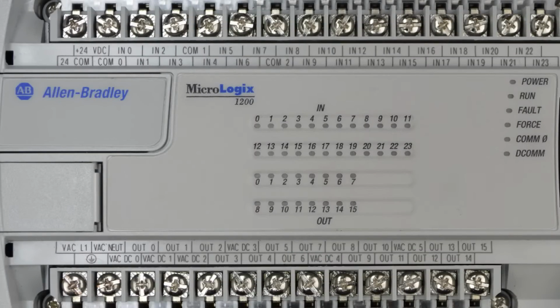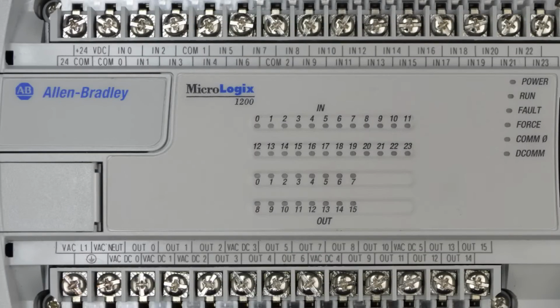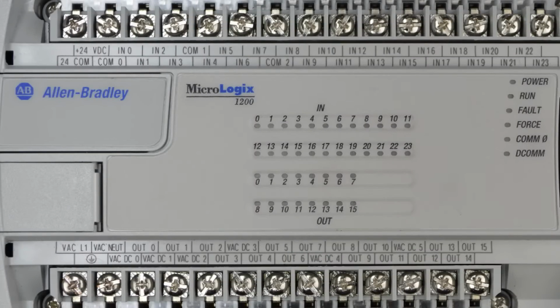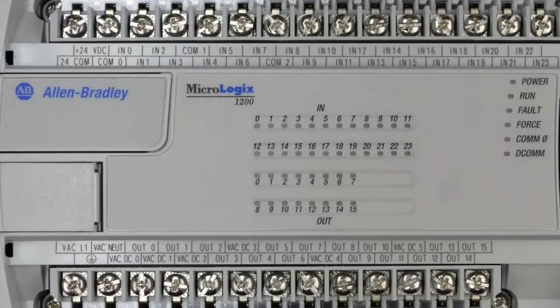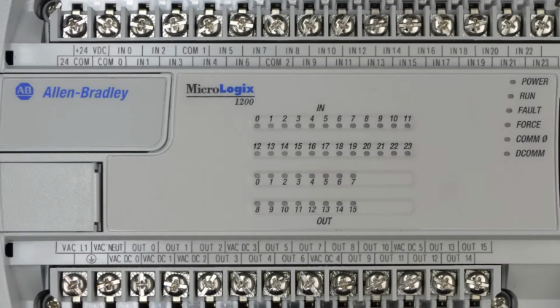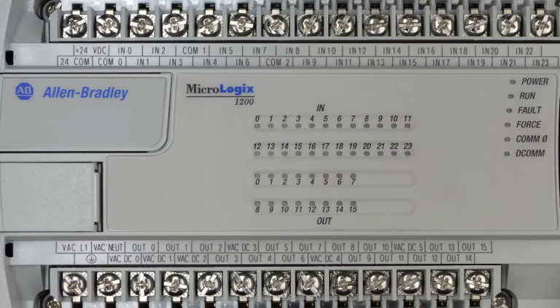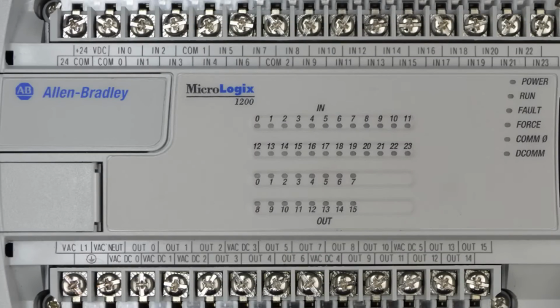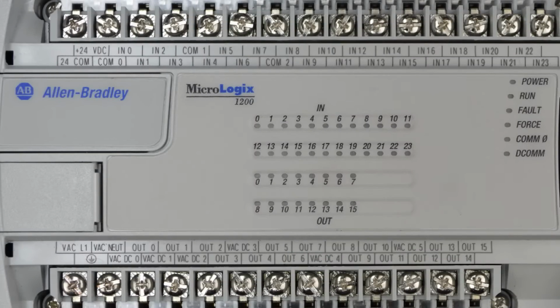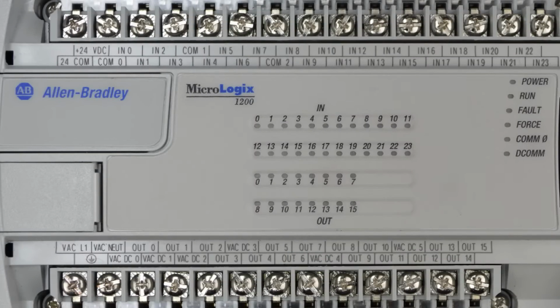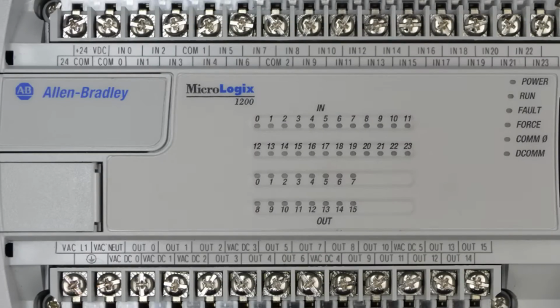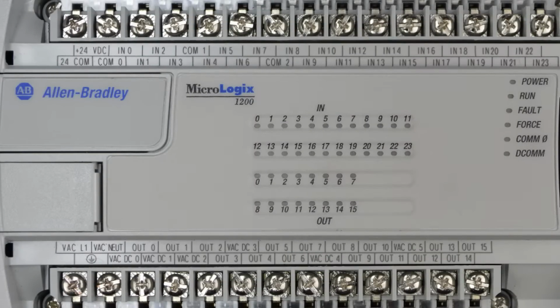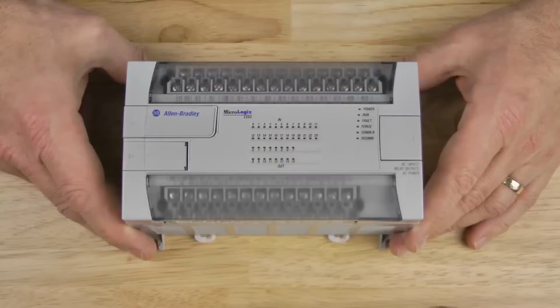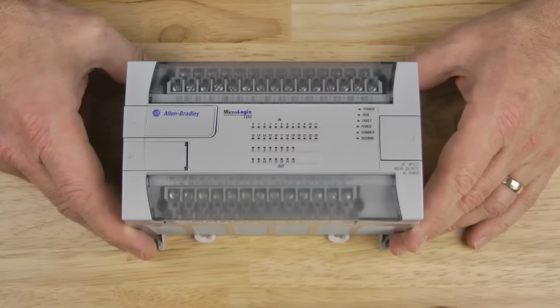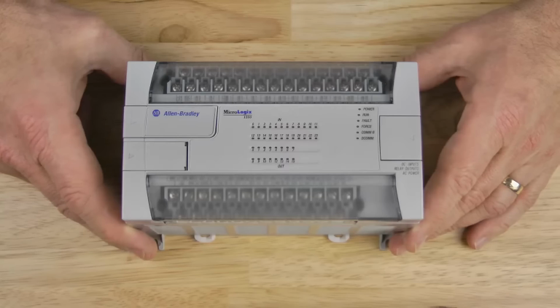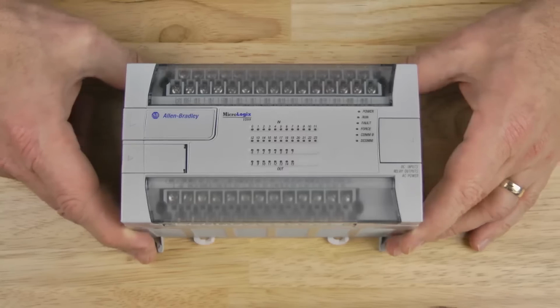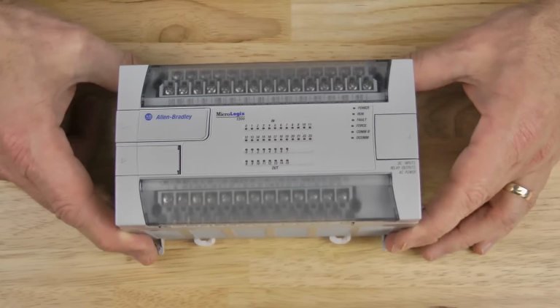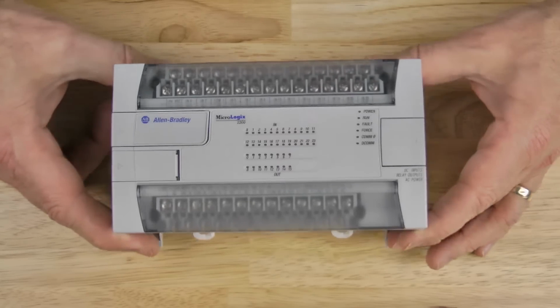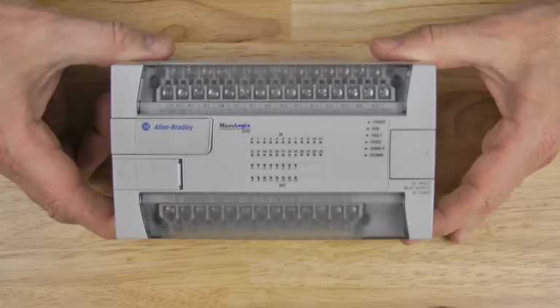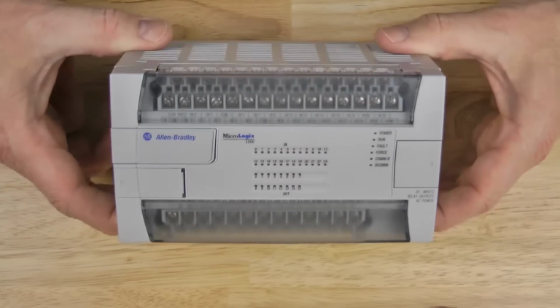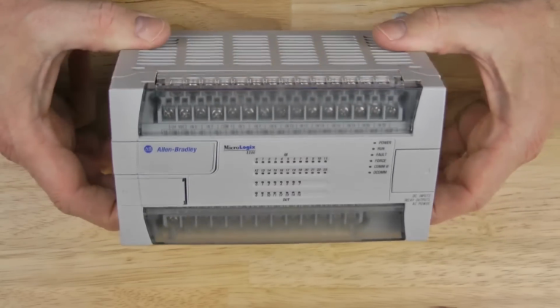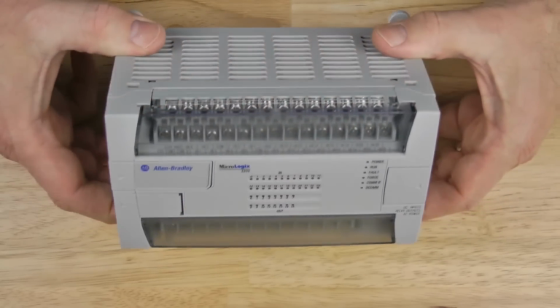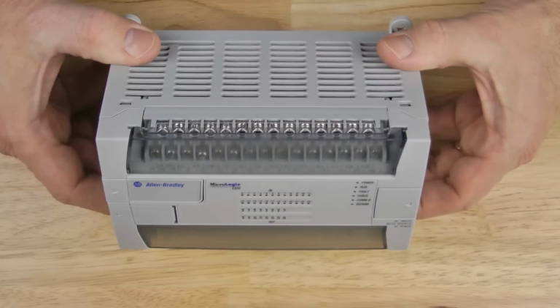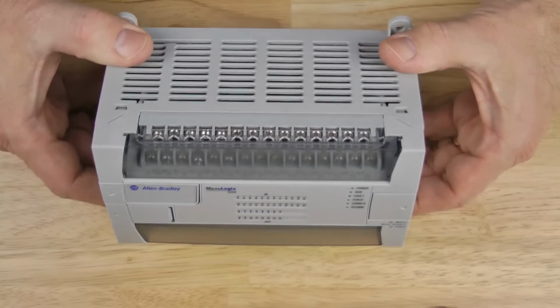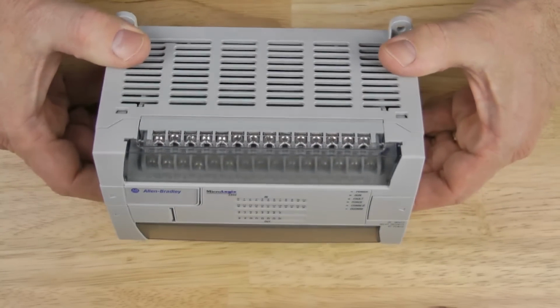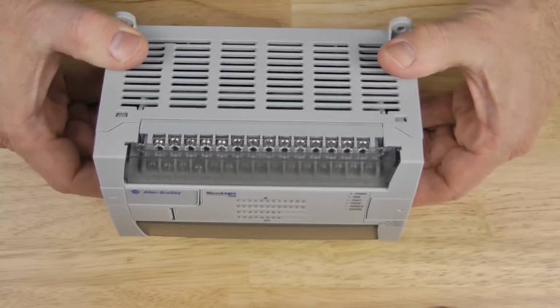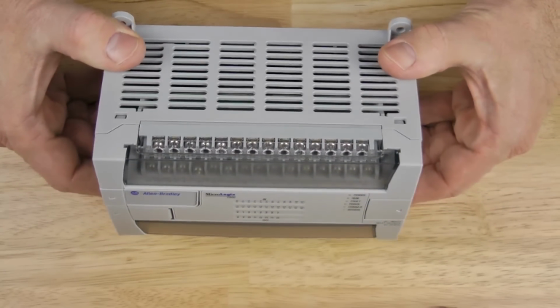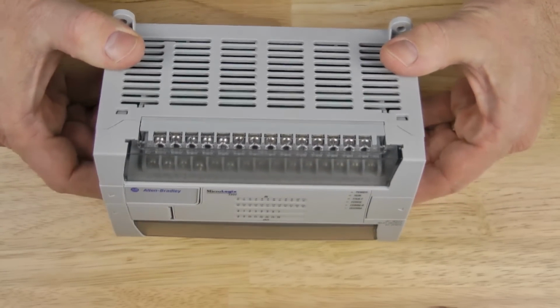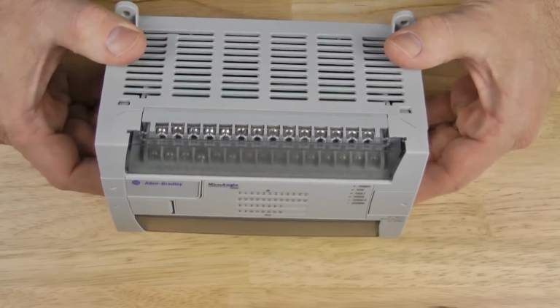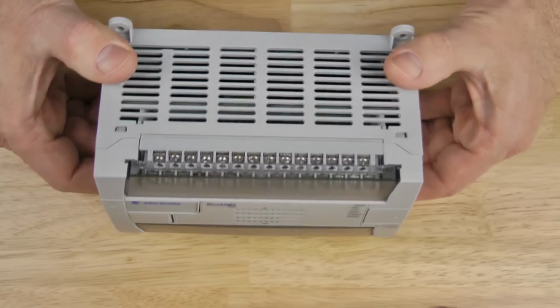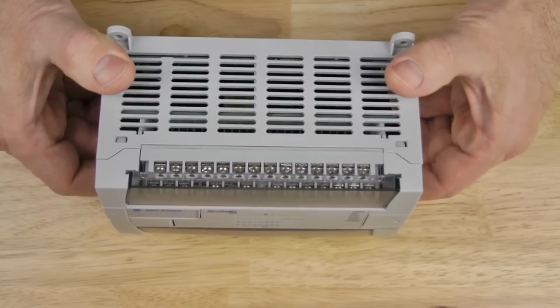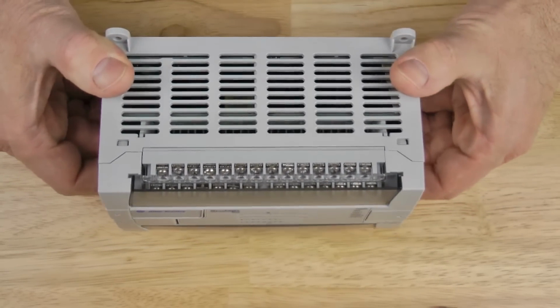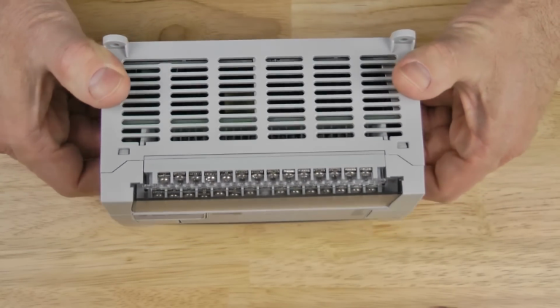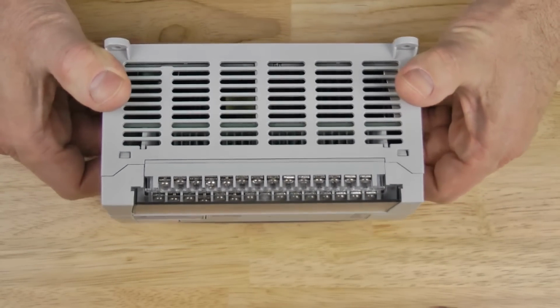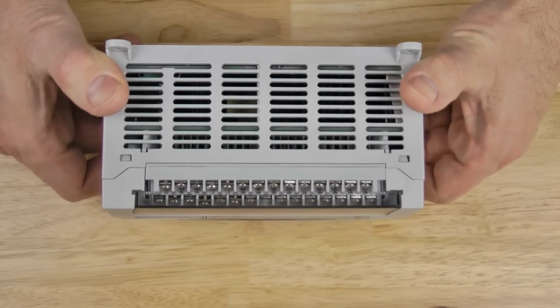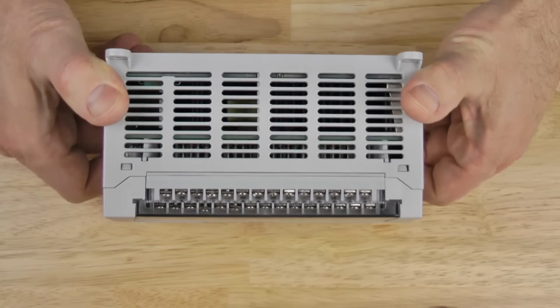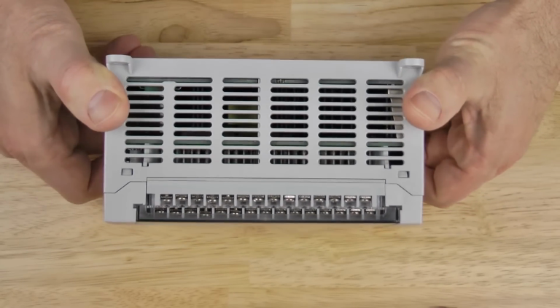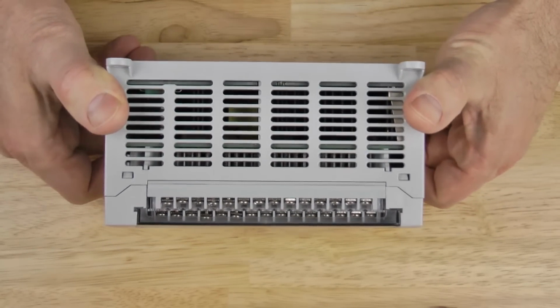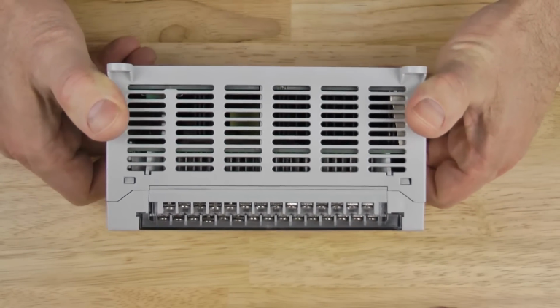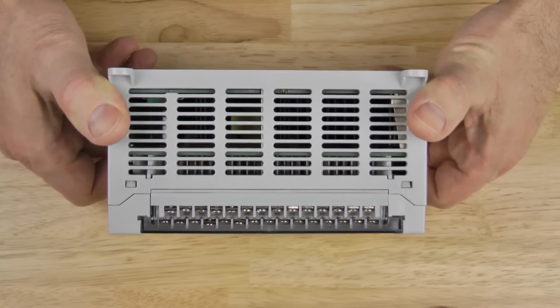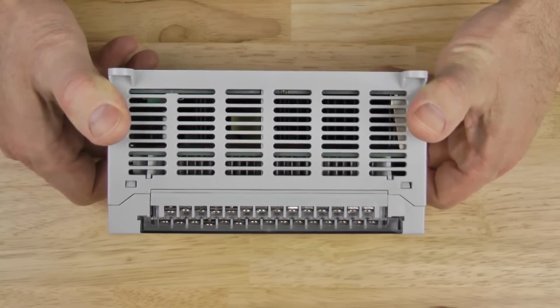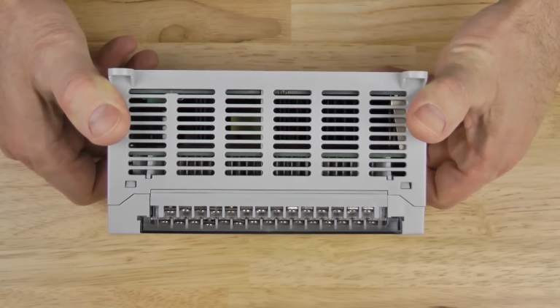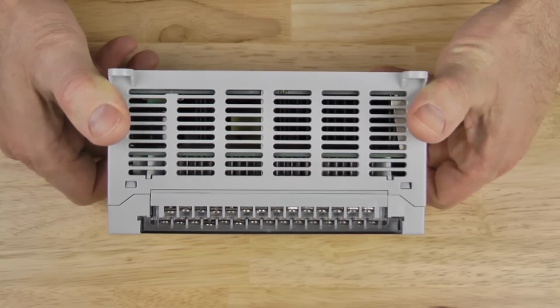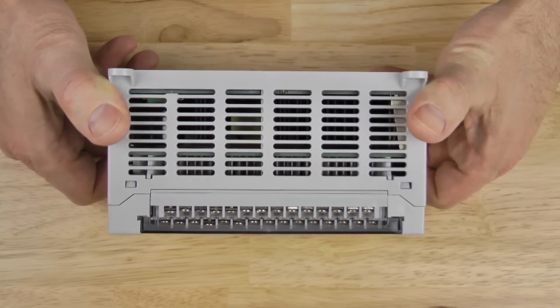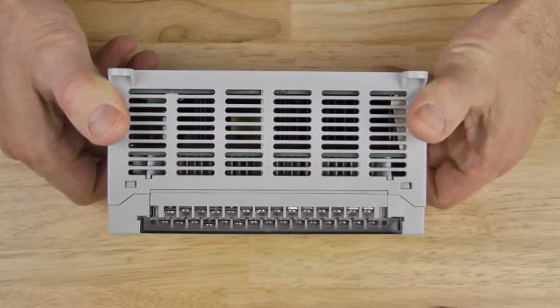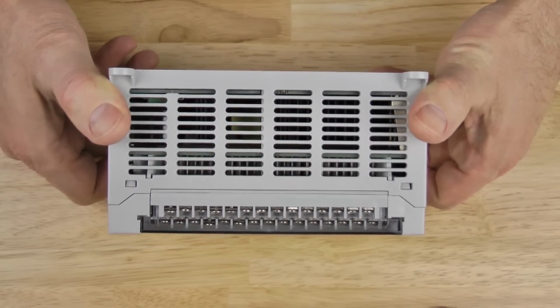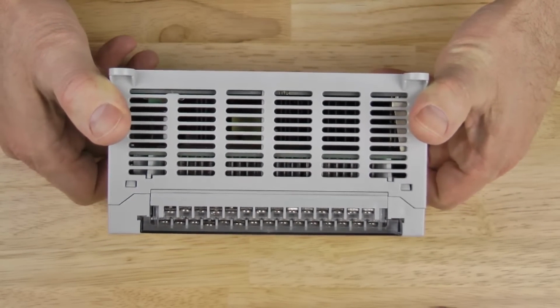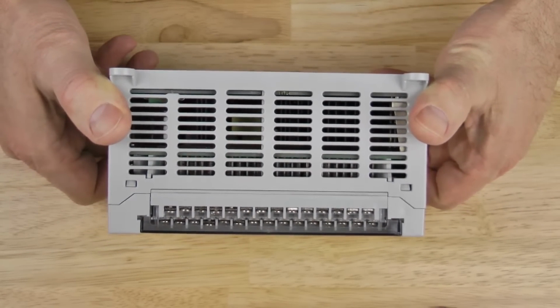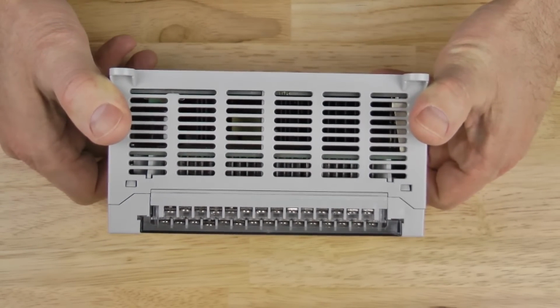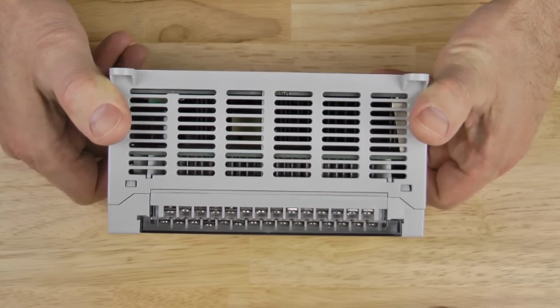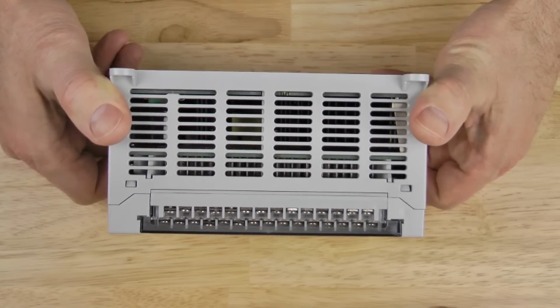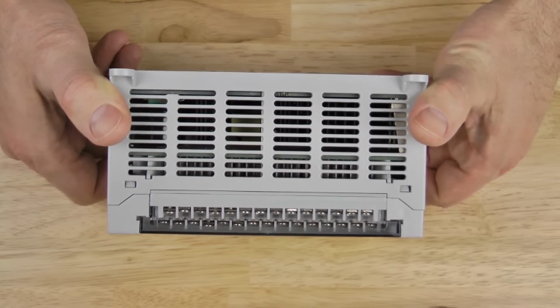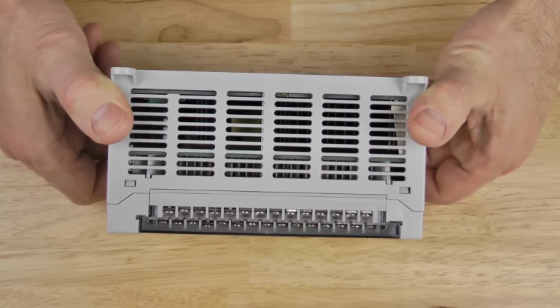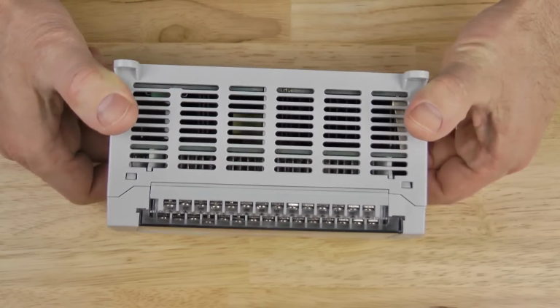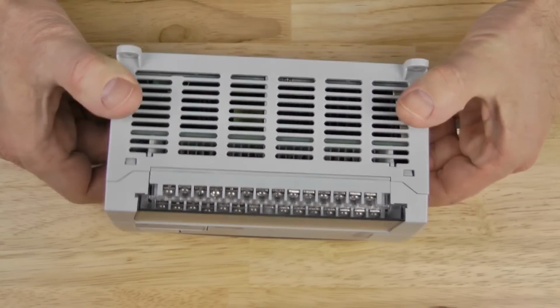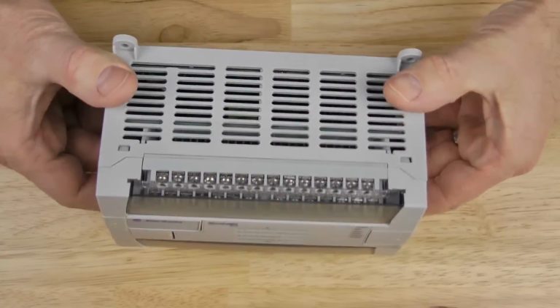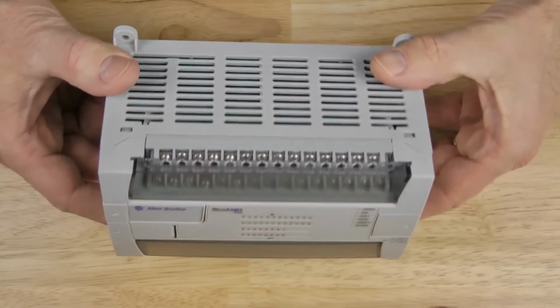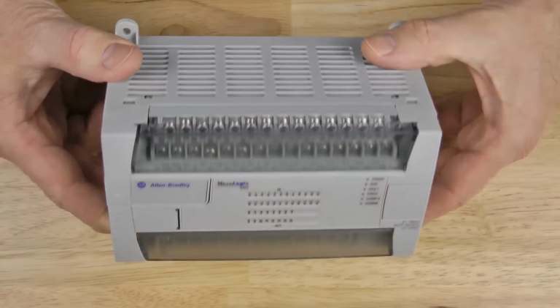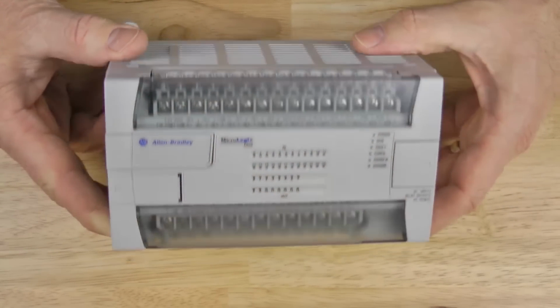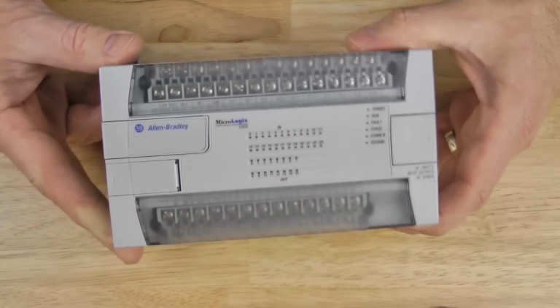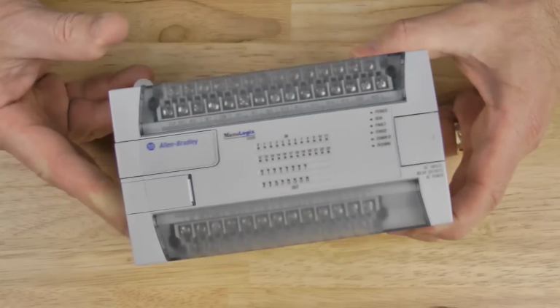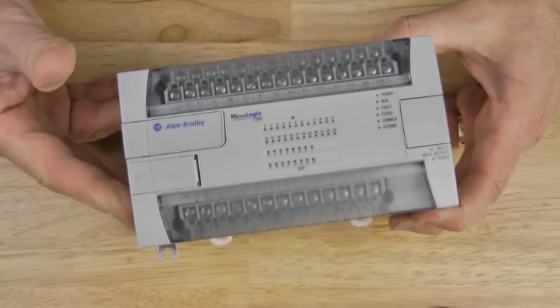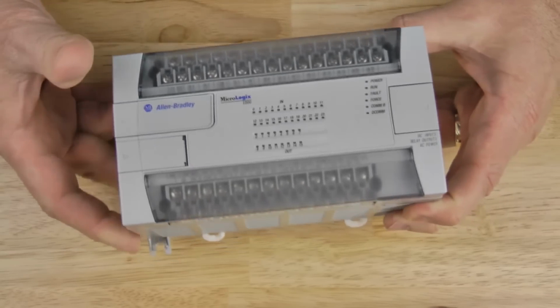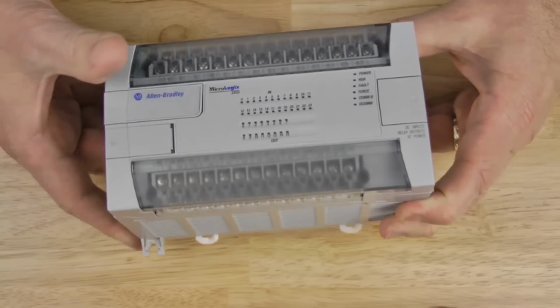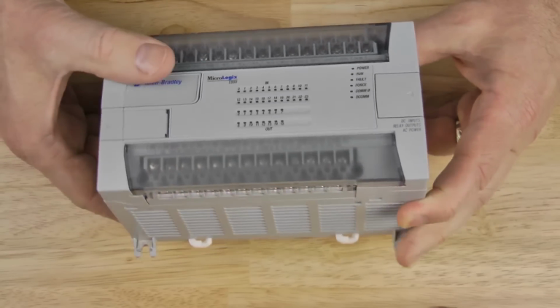Now let's look at the top and bottom of this unit. As you can see, it is vented to allow for heat dissipation through convection cooling.